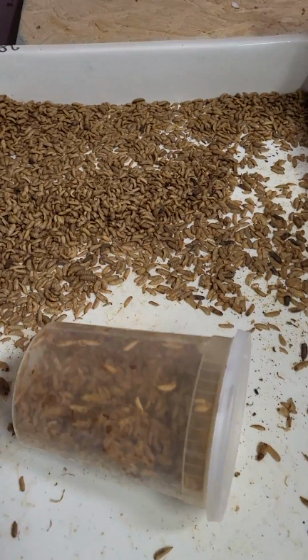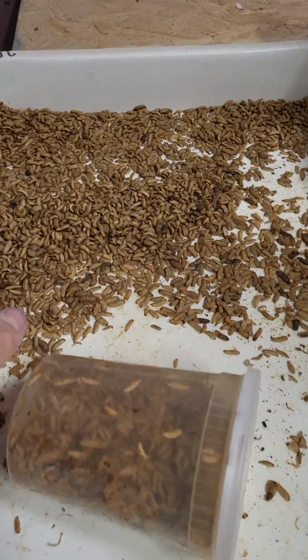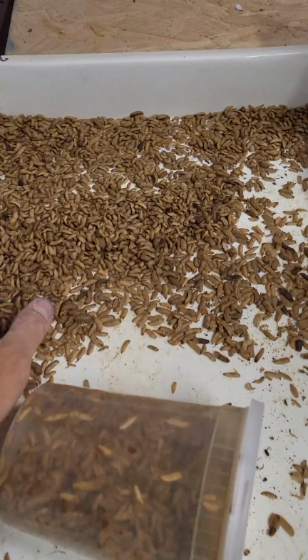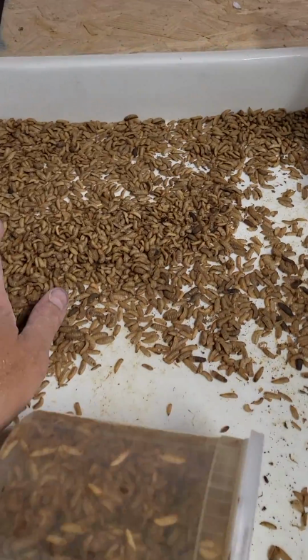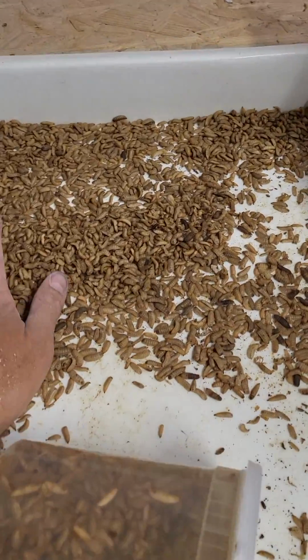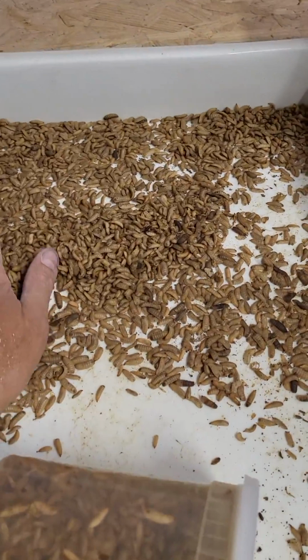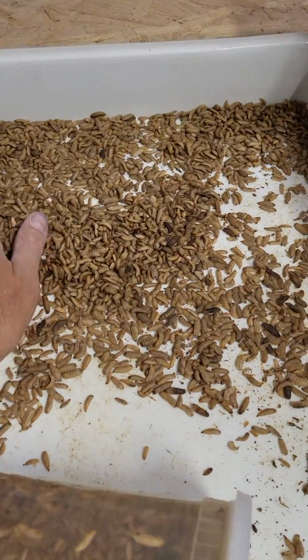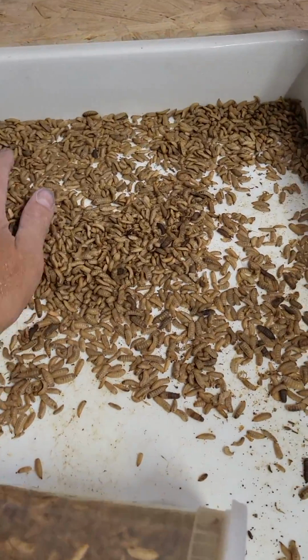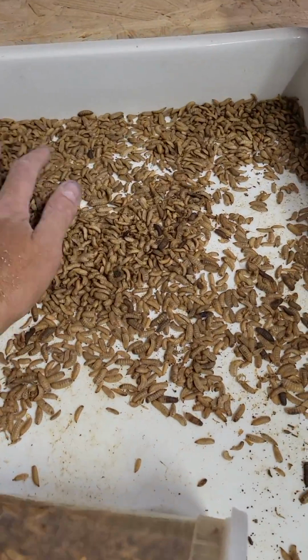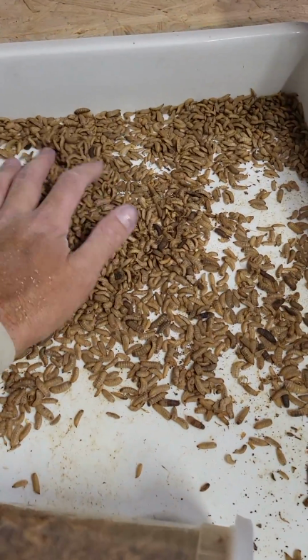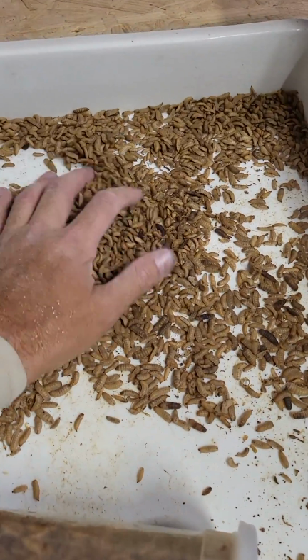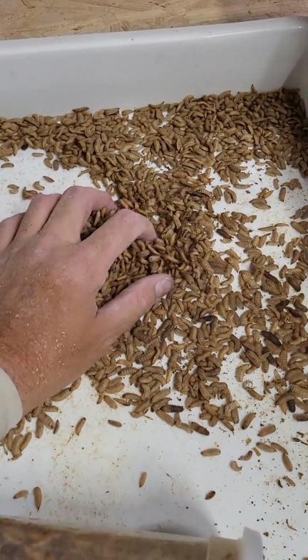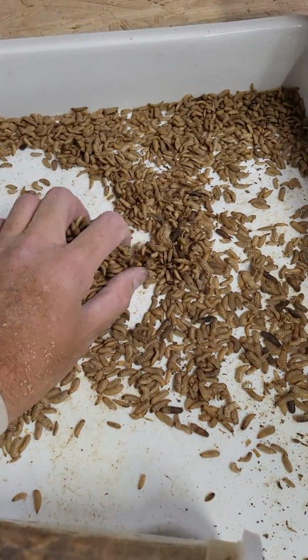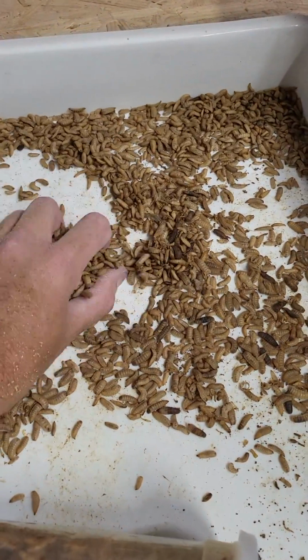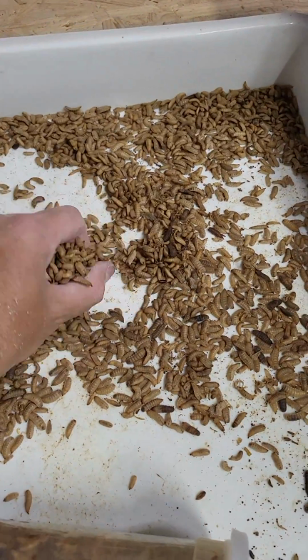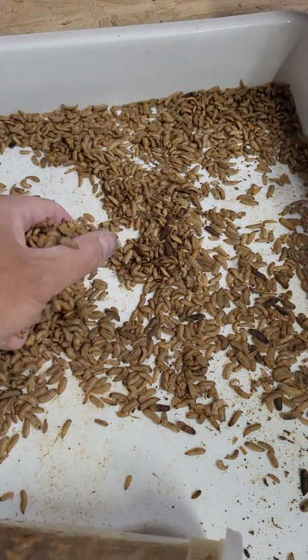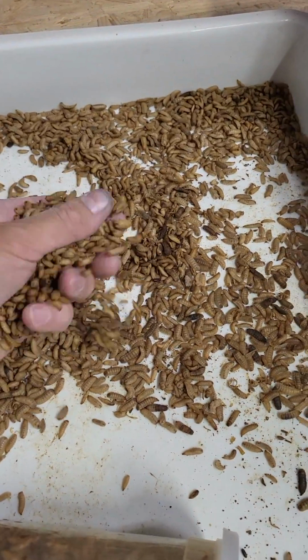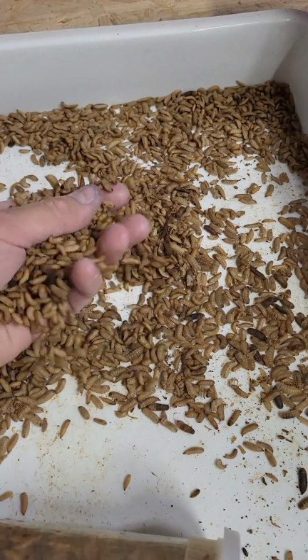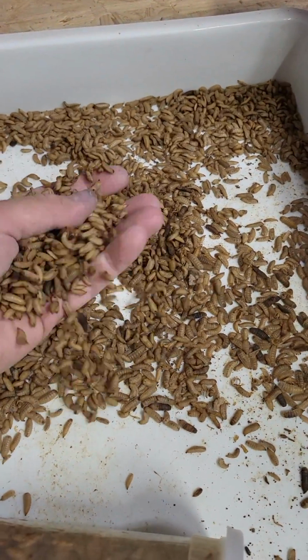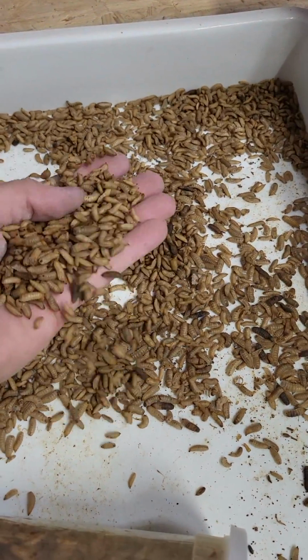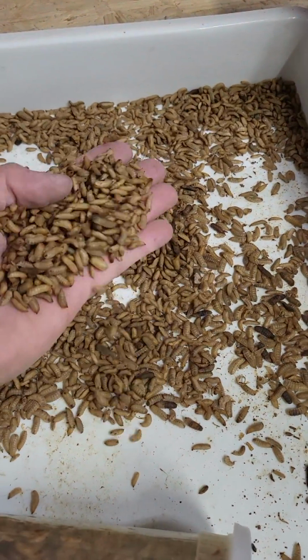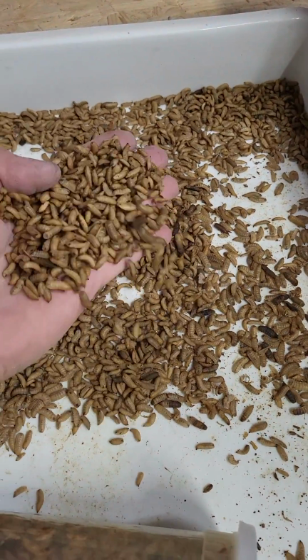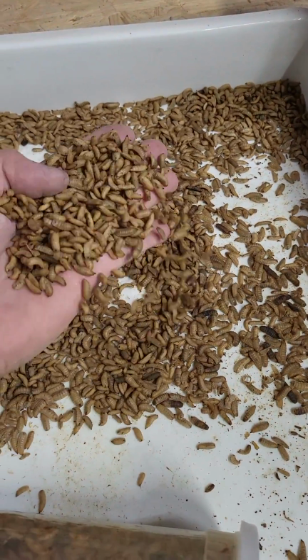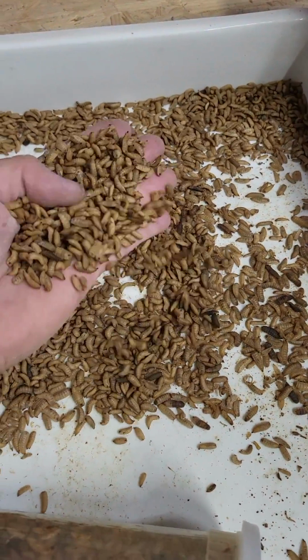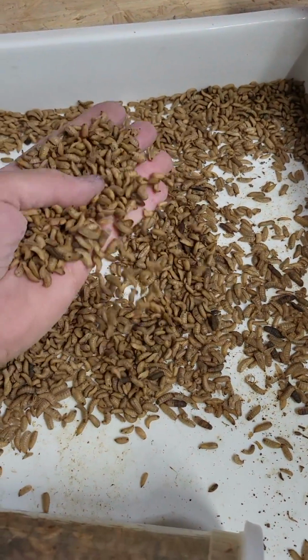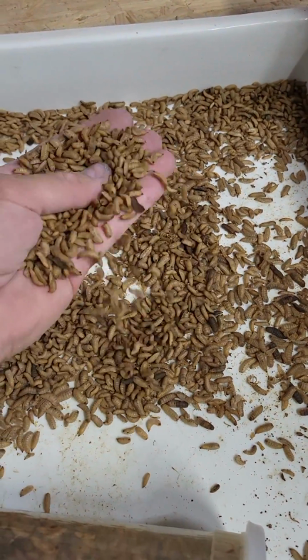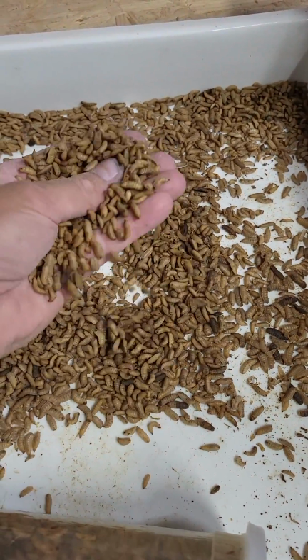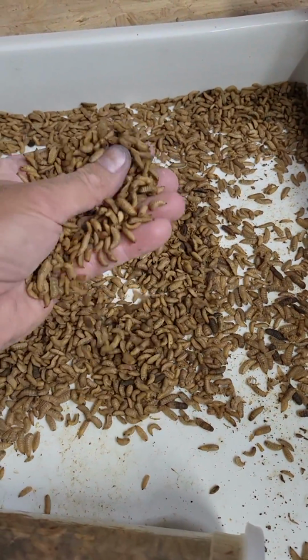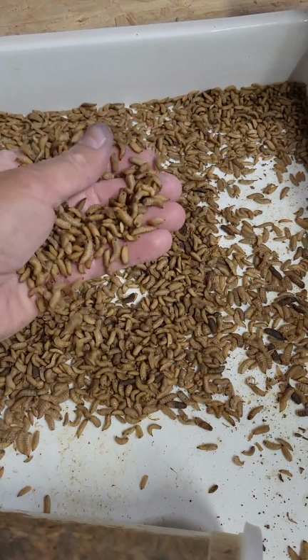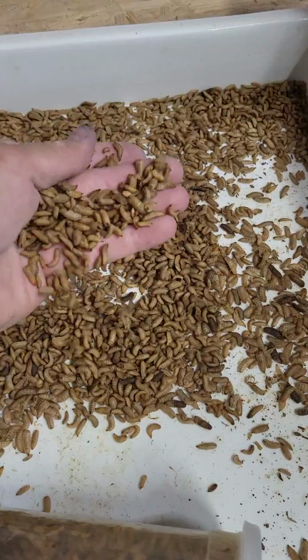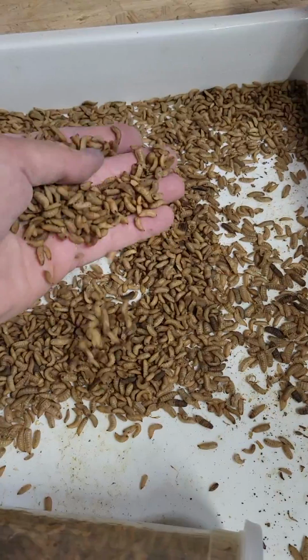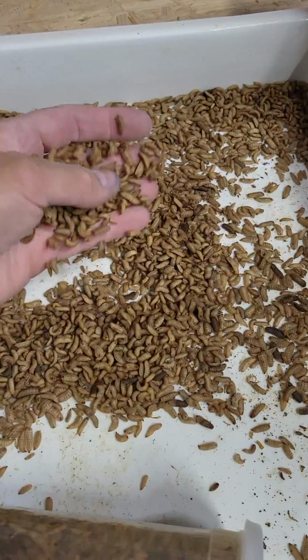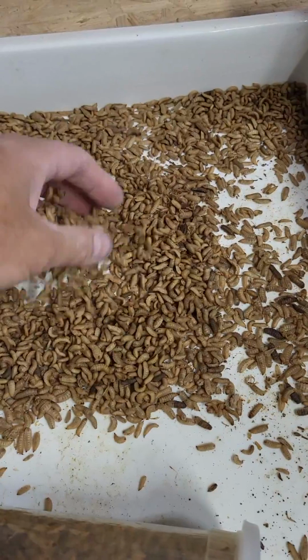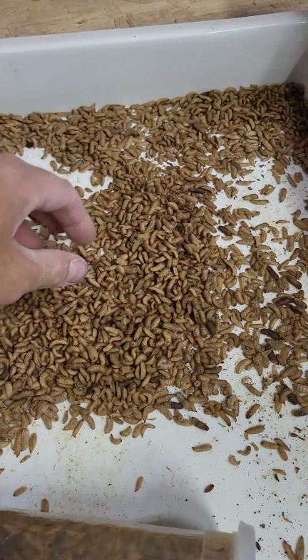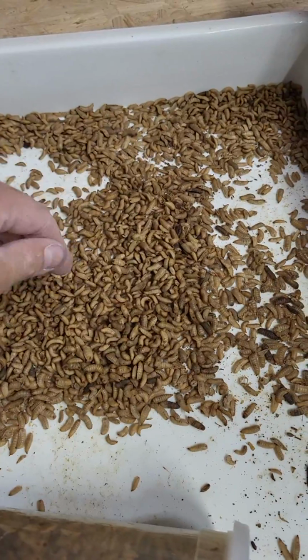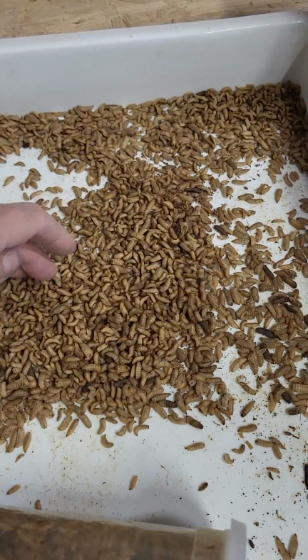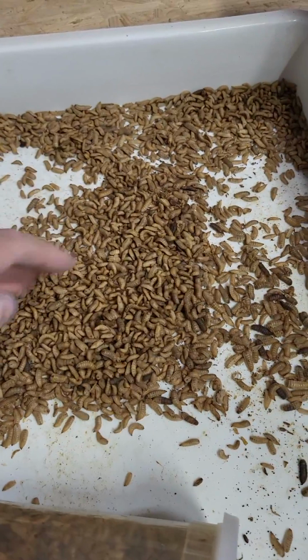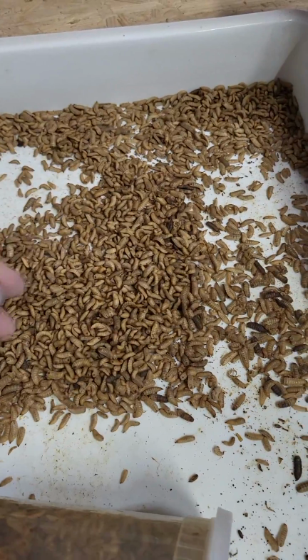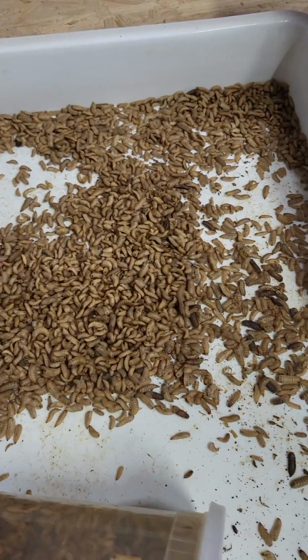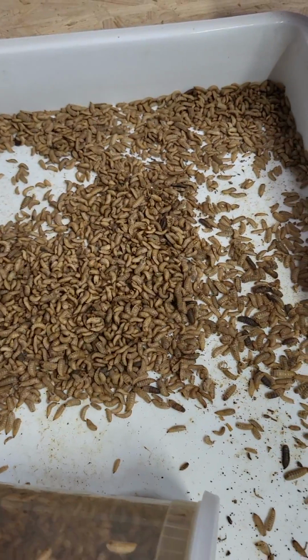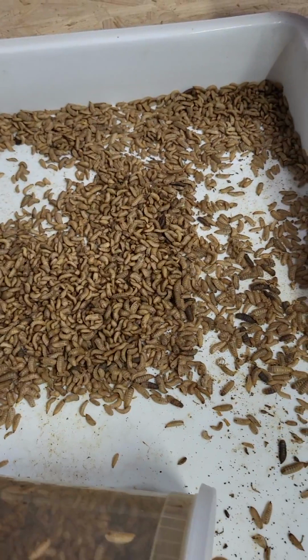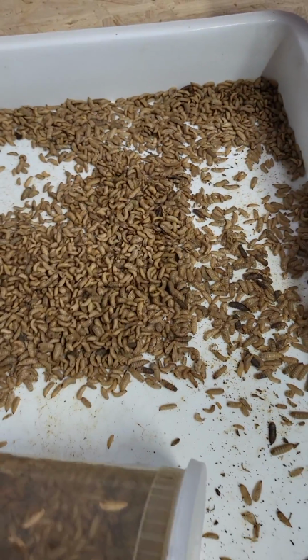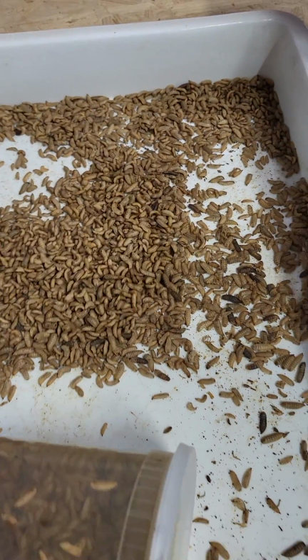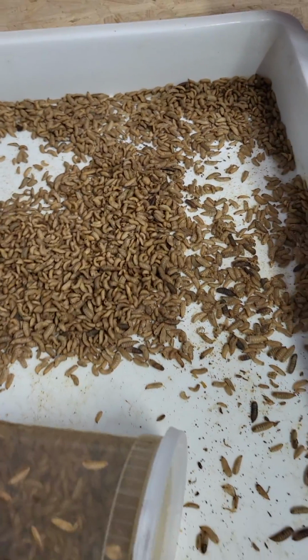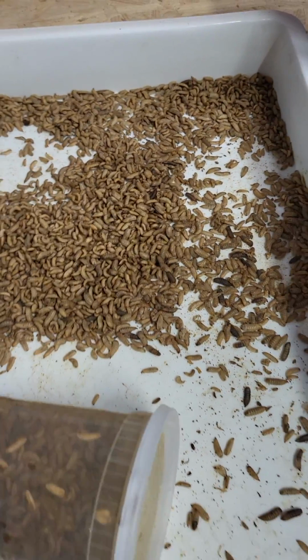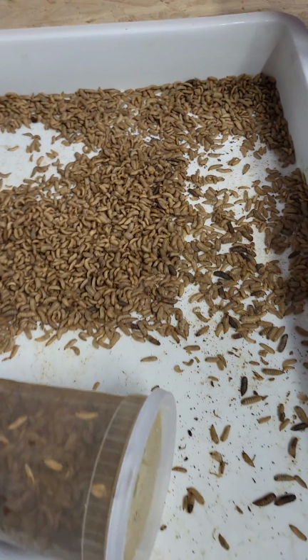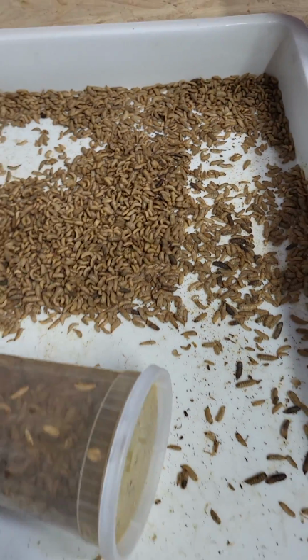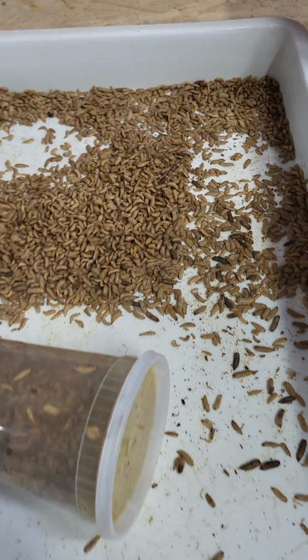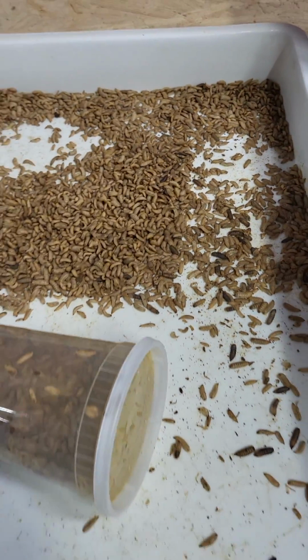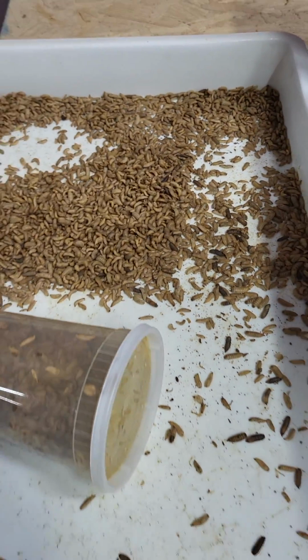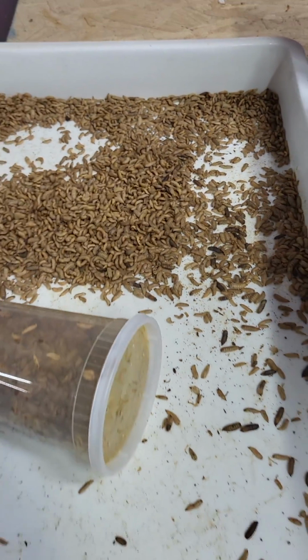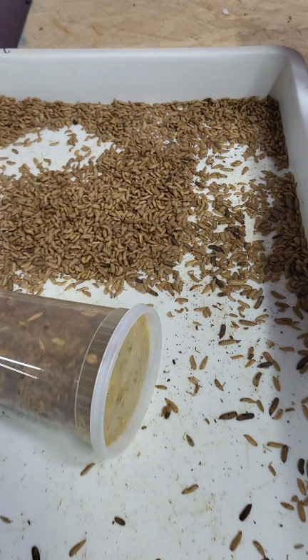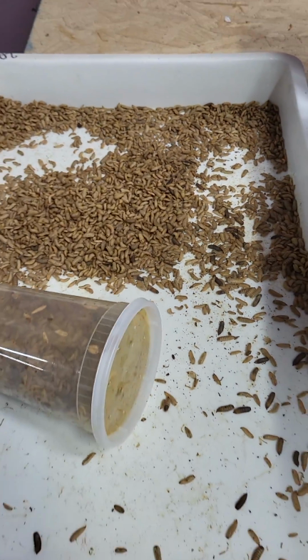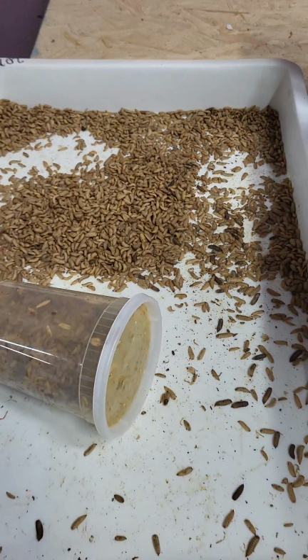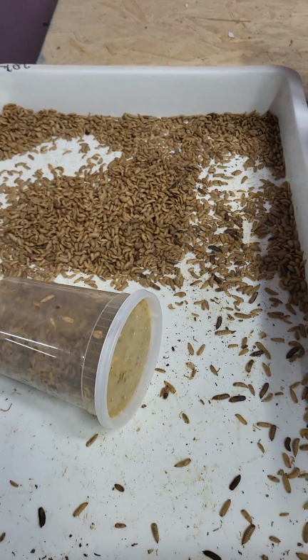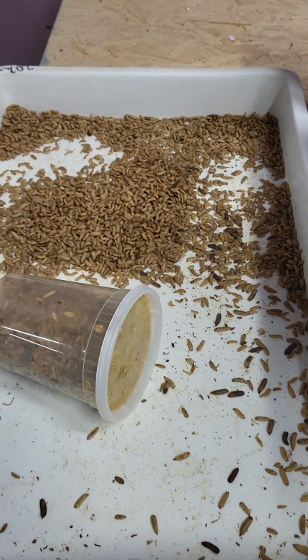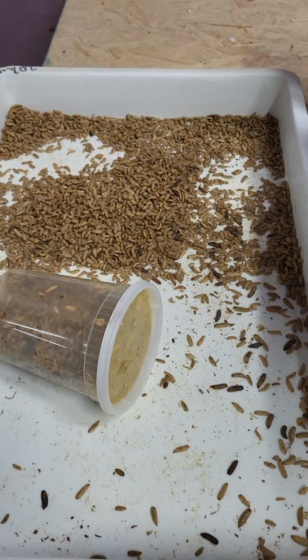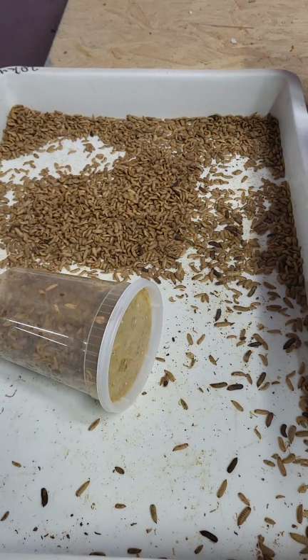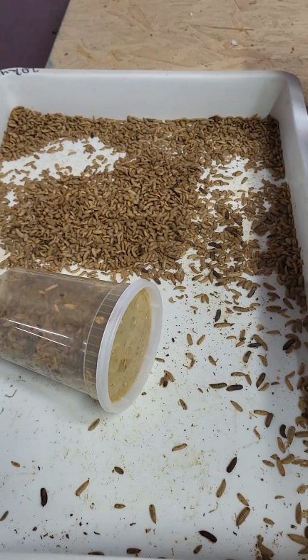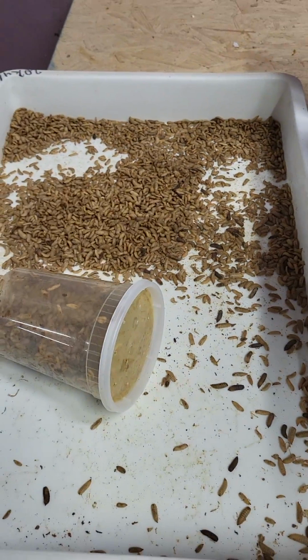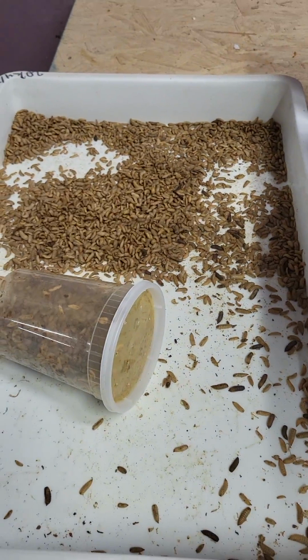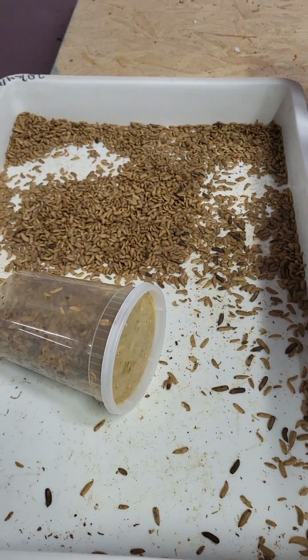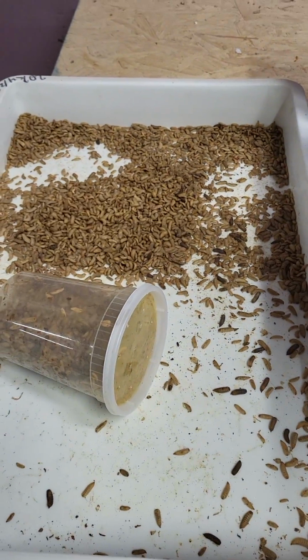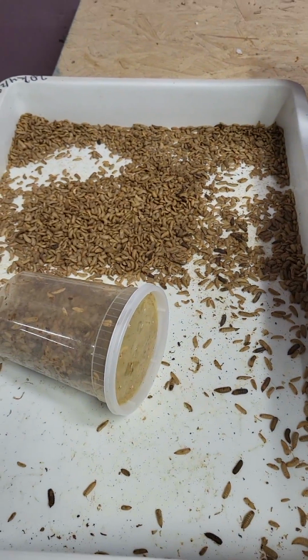Overall it looks like these guys can go in the fridge — it keeps them from changing into adults and helps them last longer. Any questions, let me know.